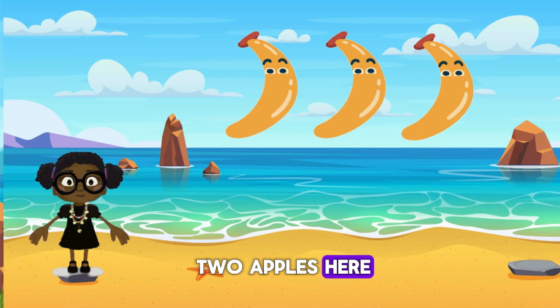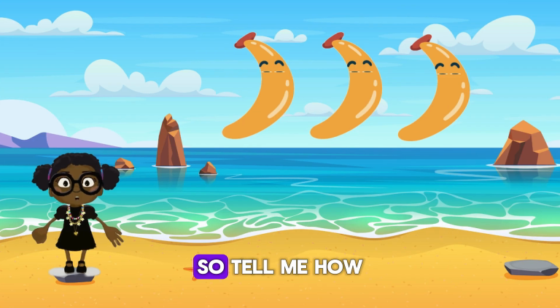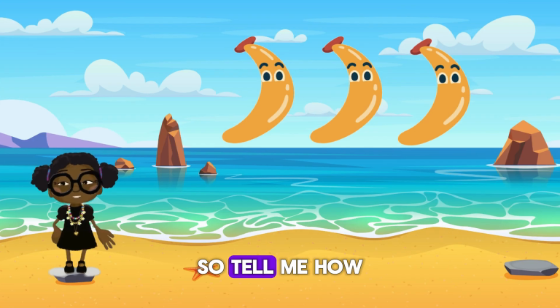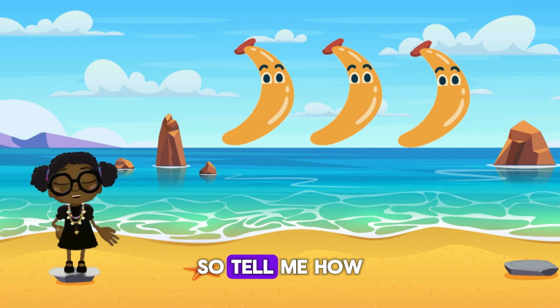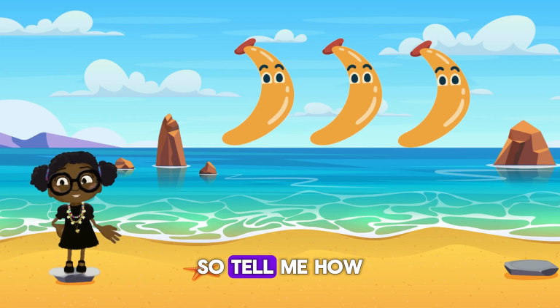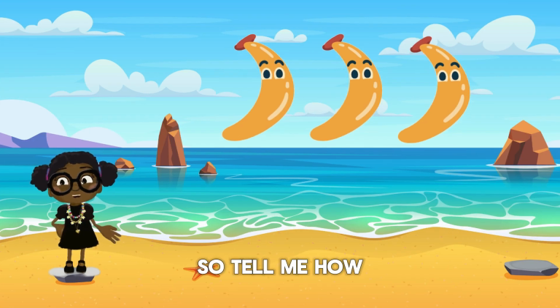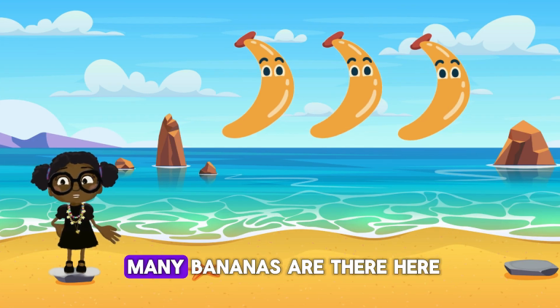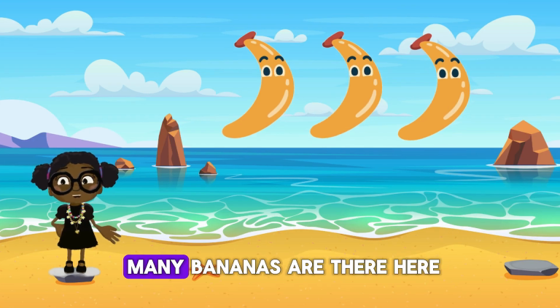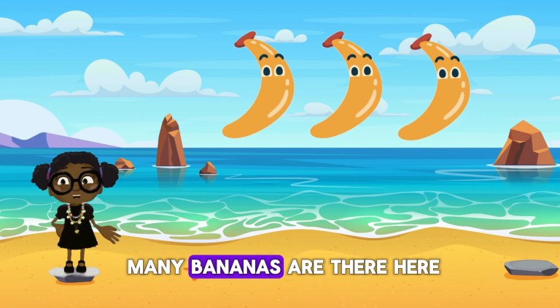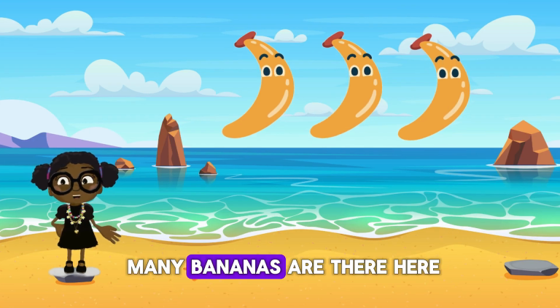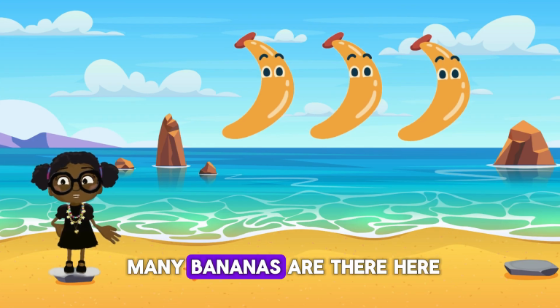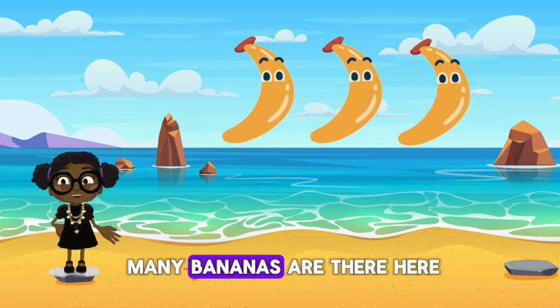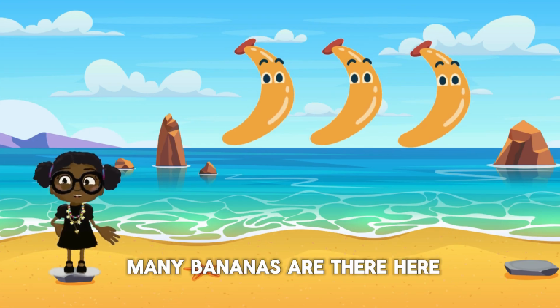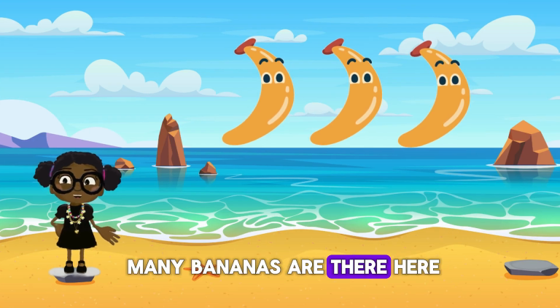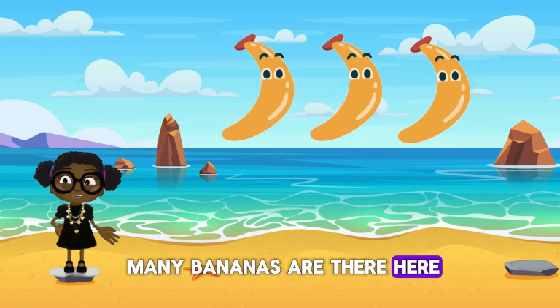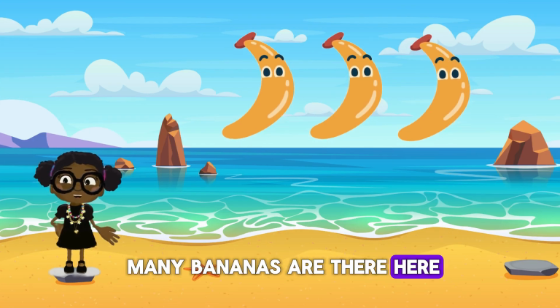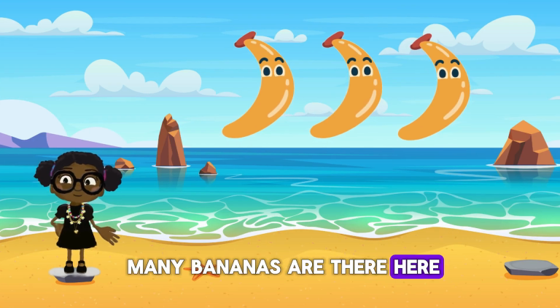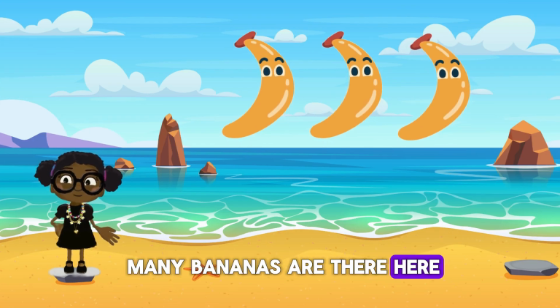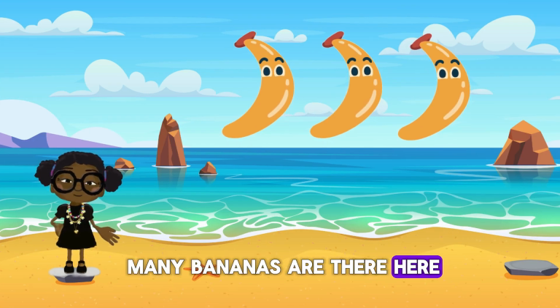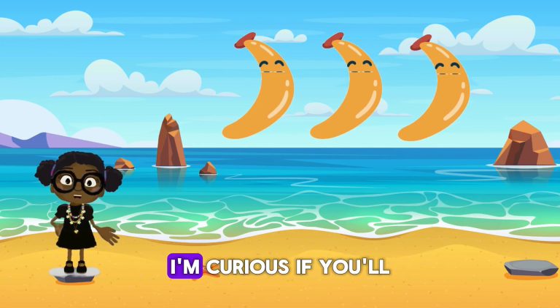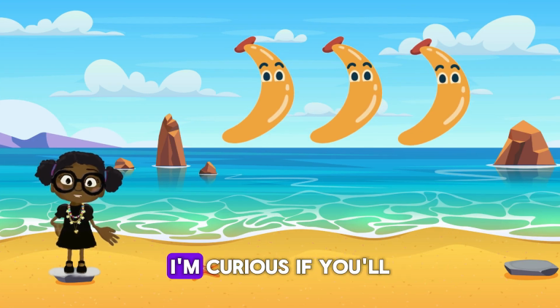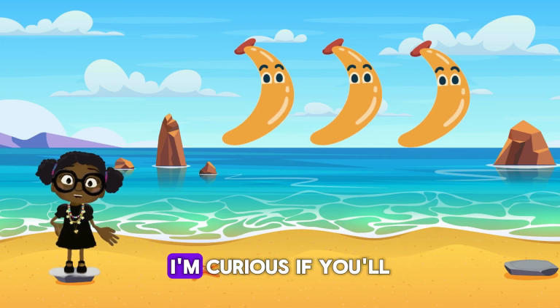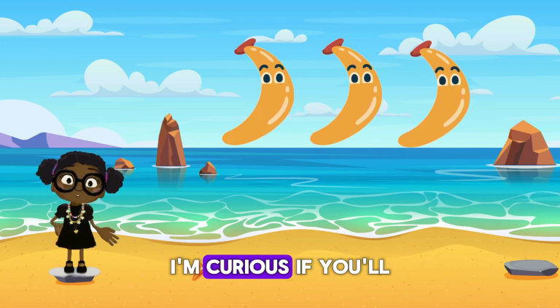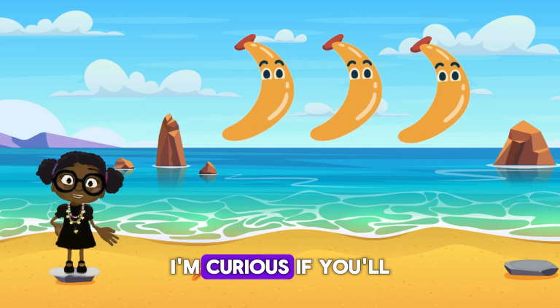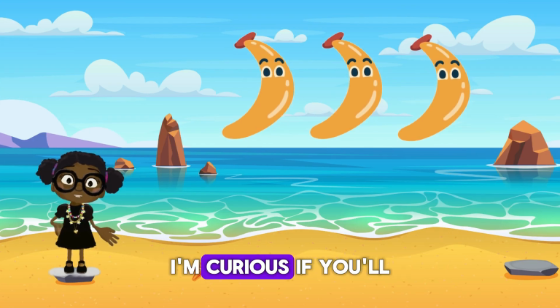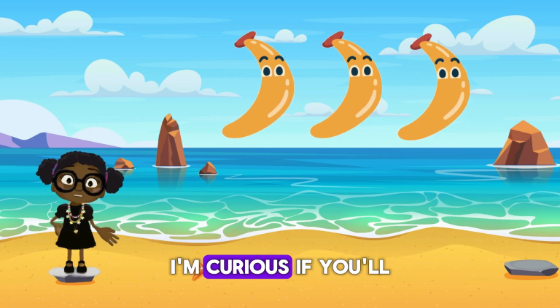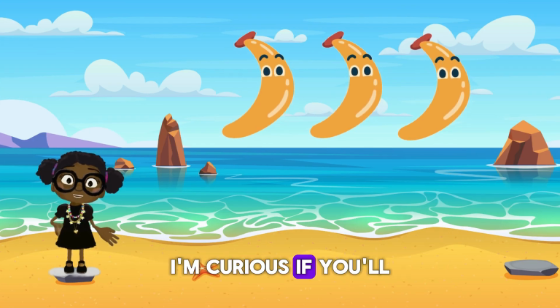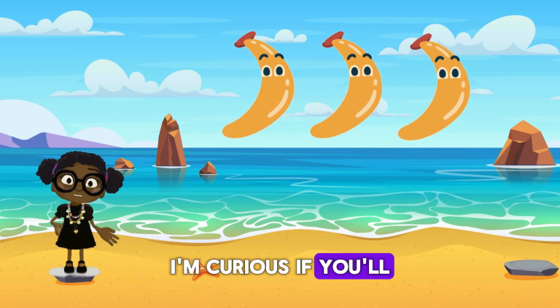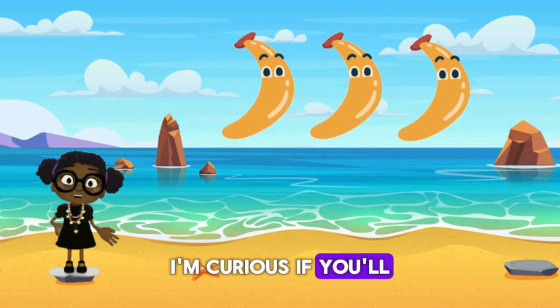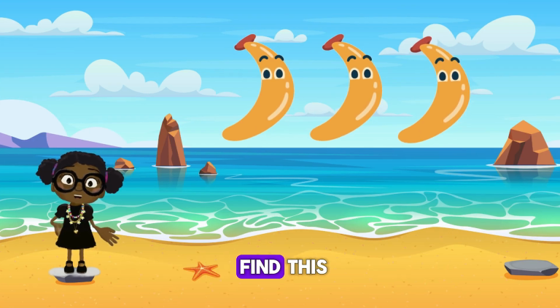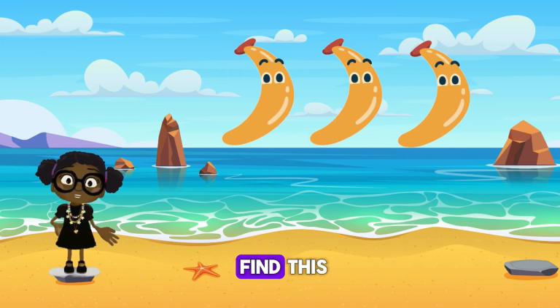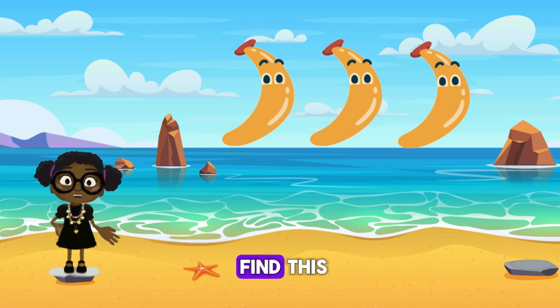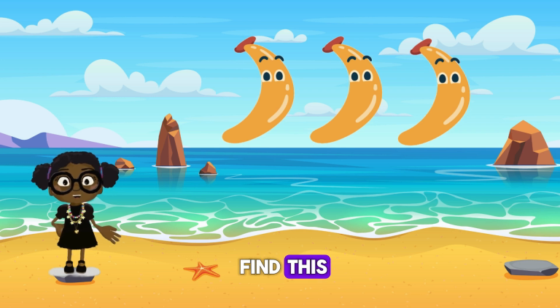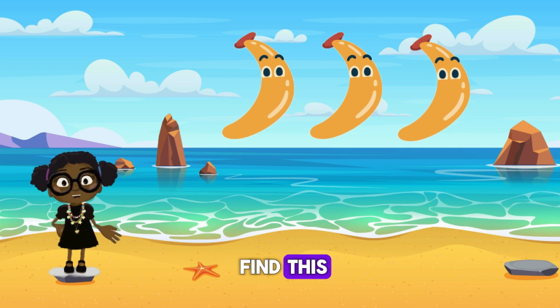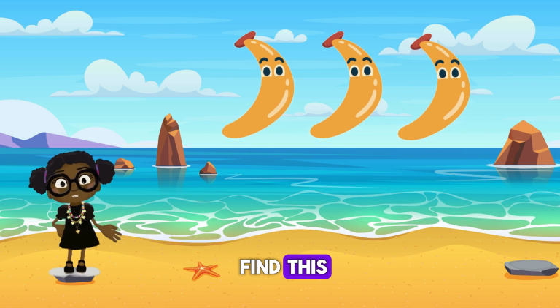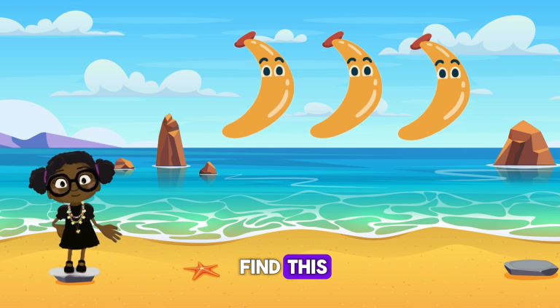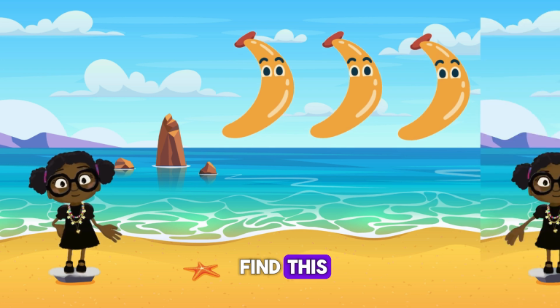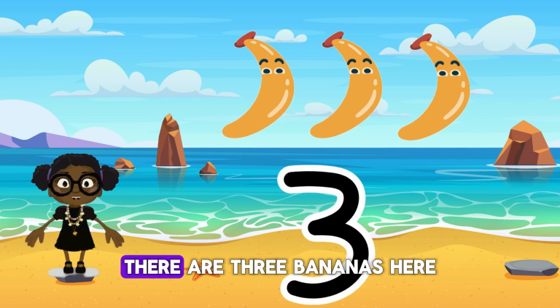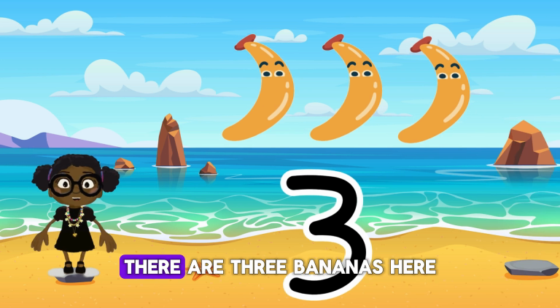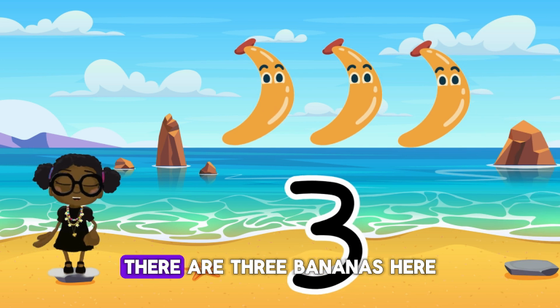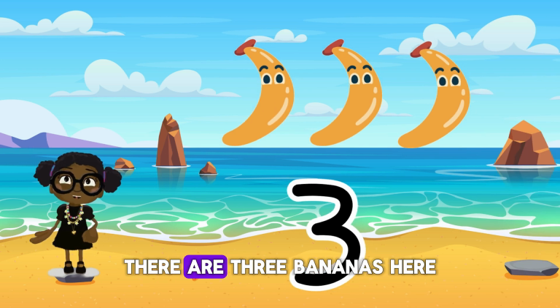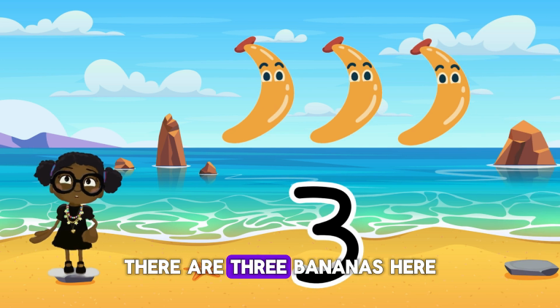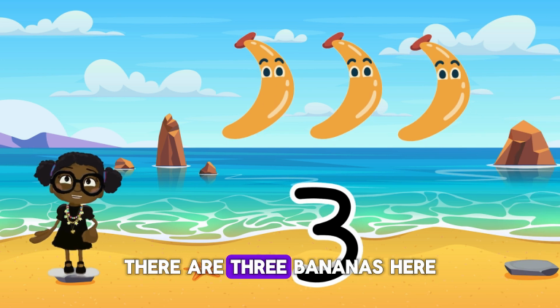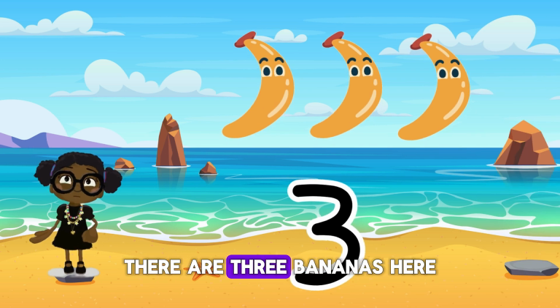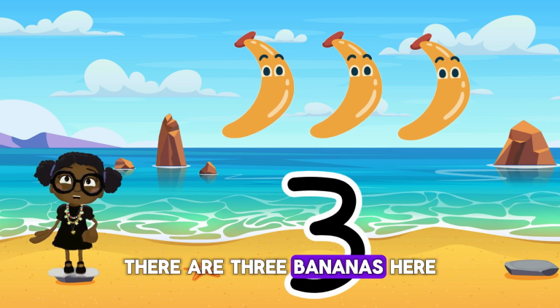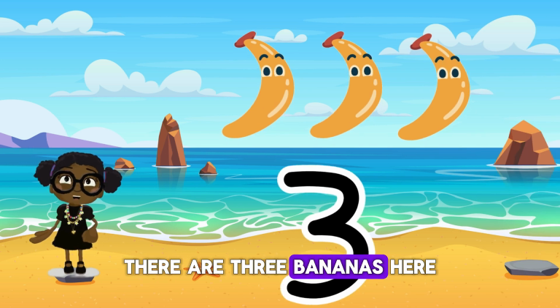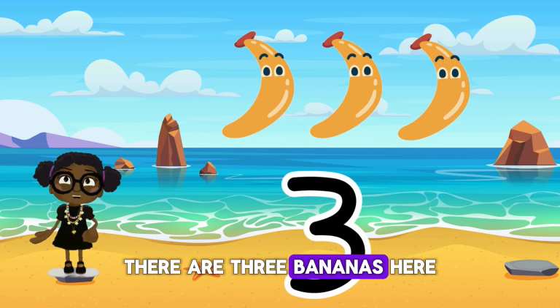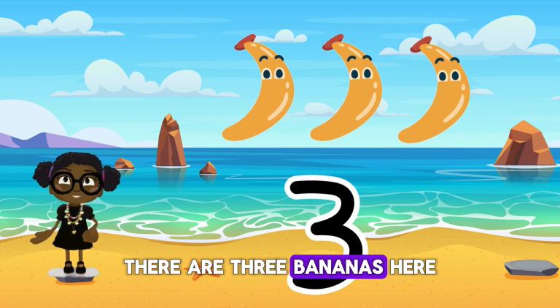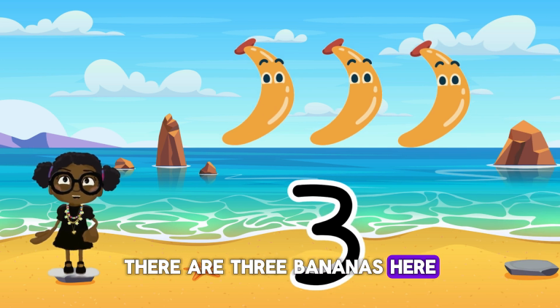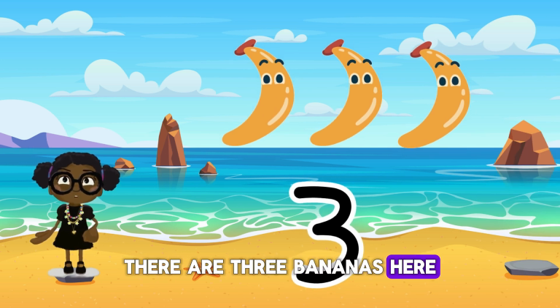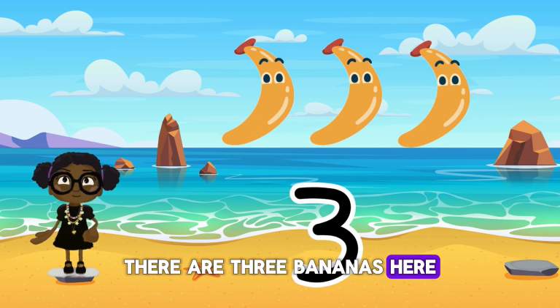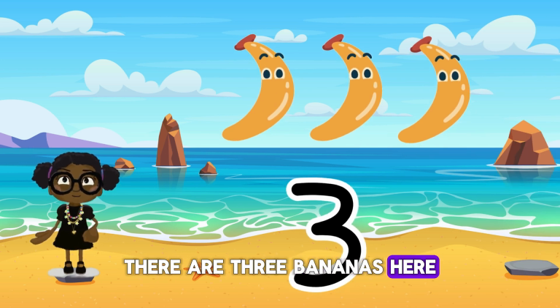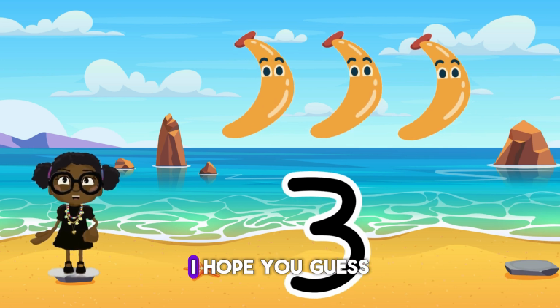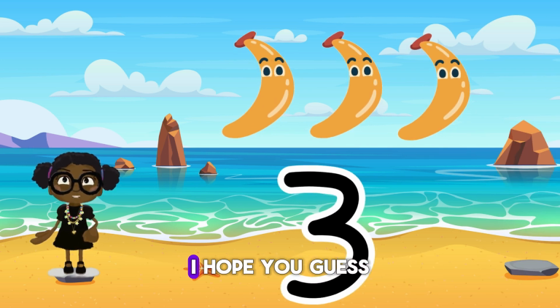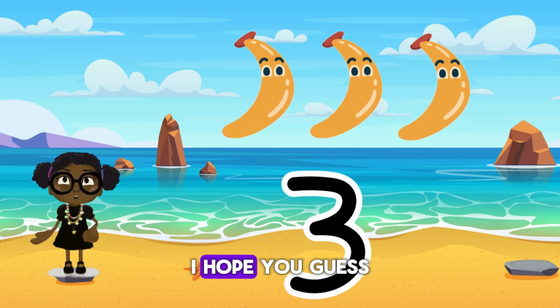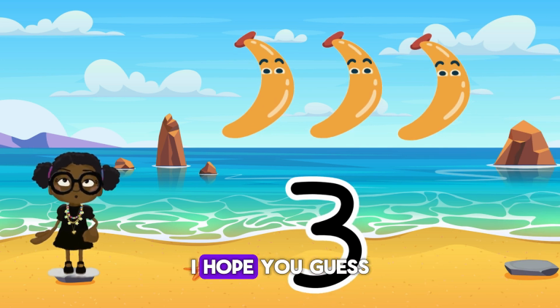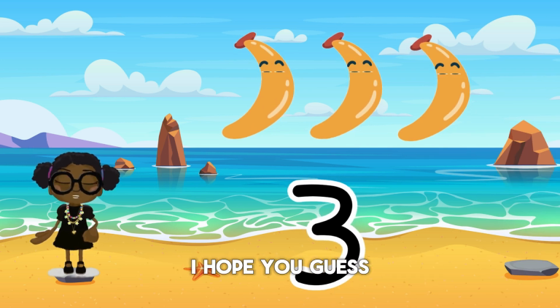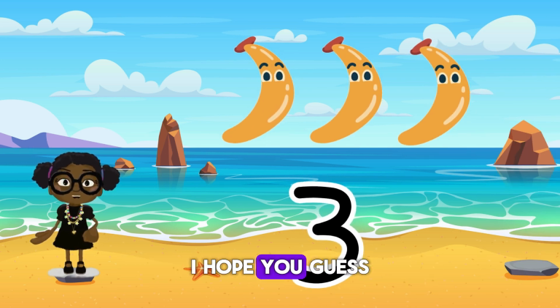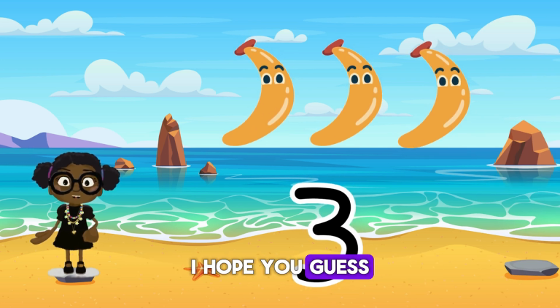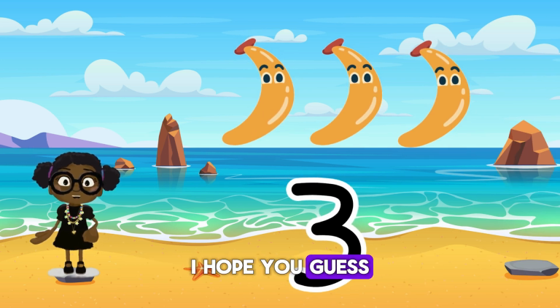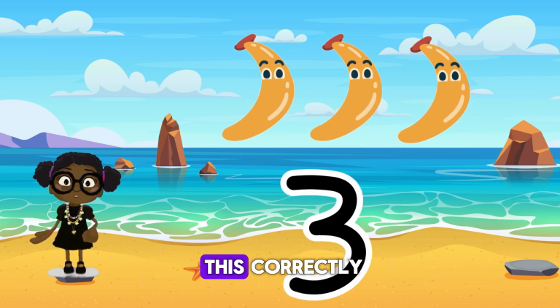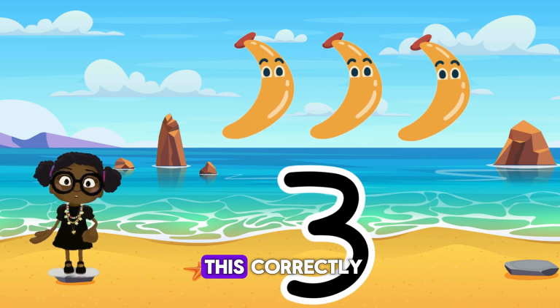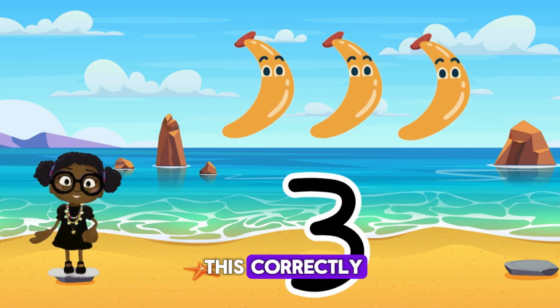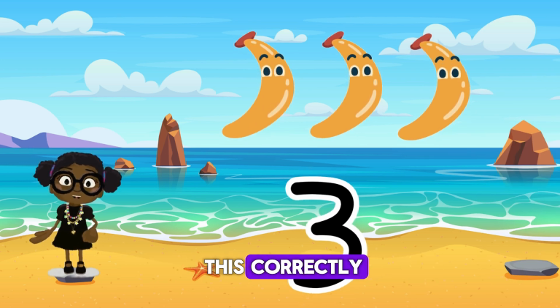So tell me how many bananas are there here? I'm curious if you'll find this. There are three bananas here. I hope you guessed this correctly.